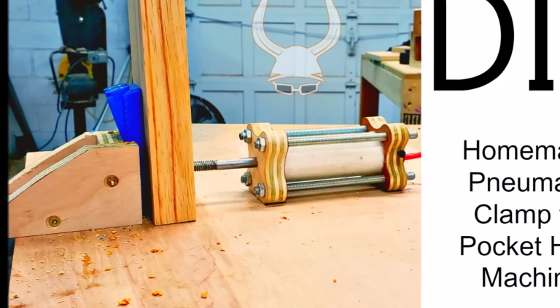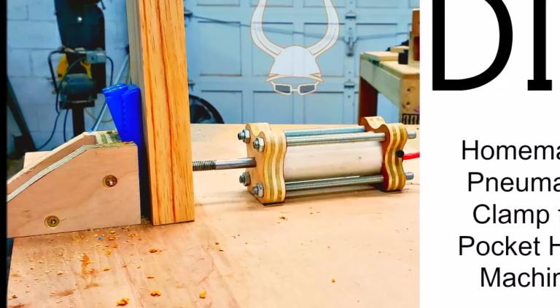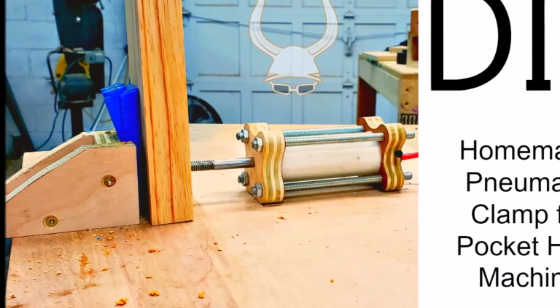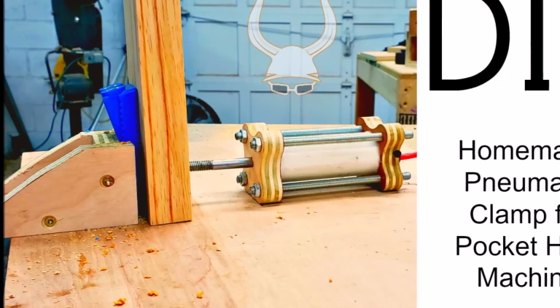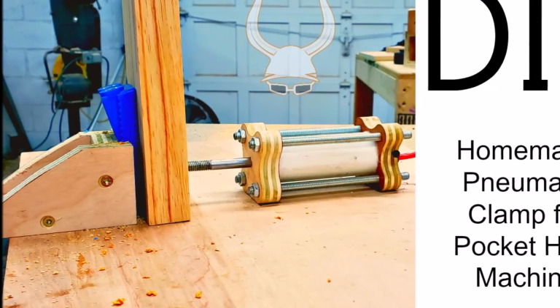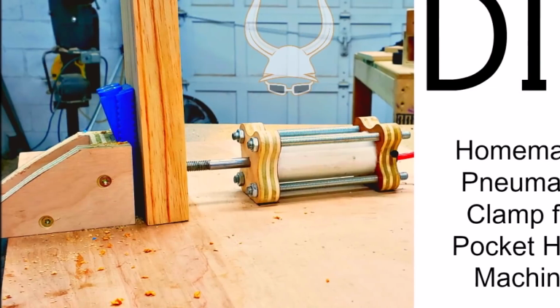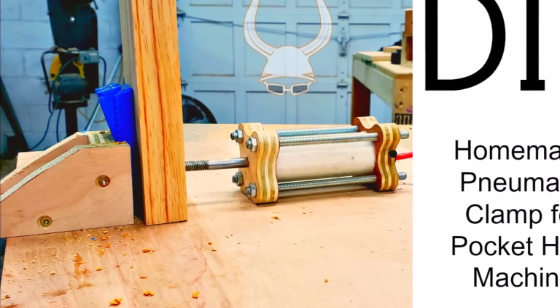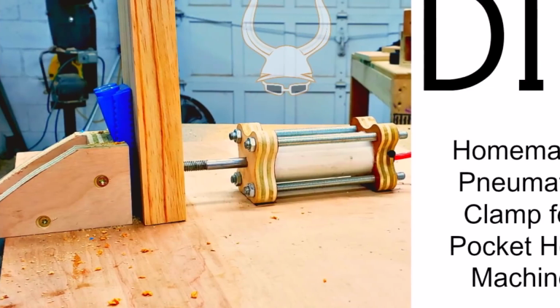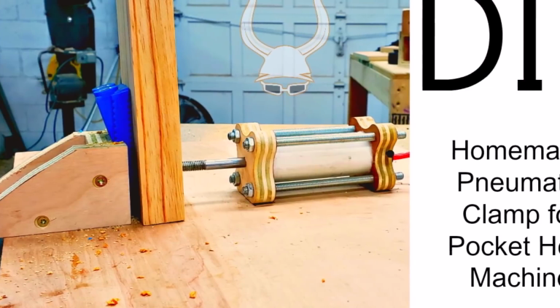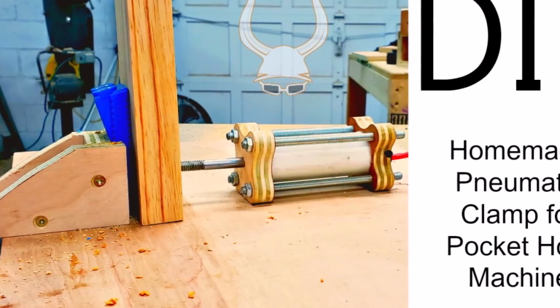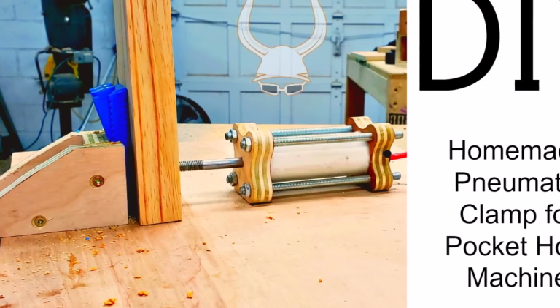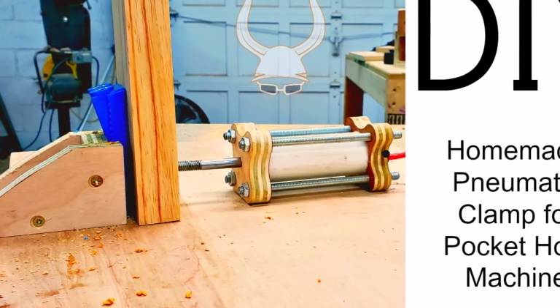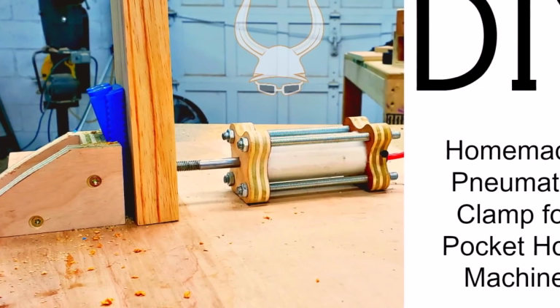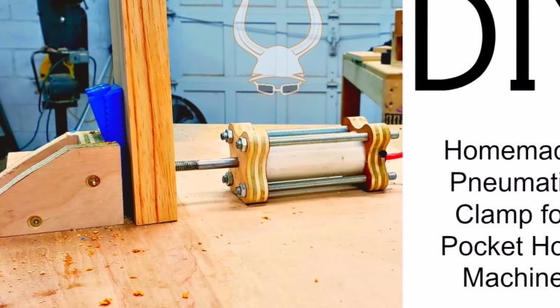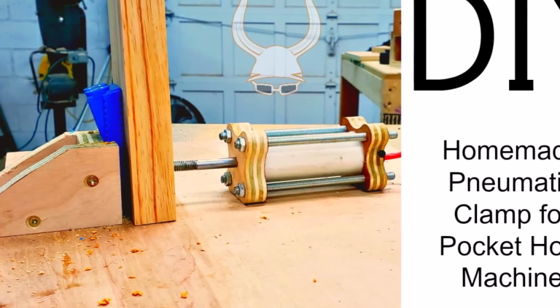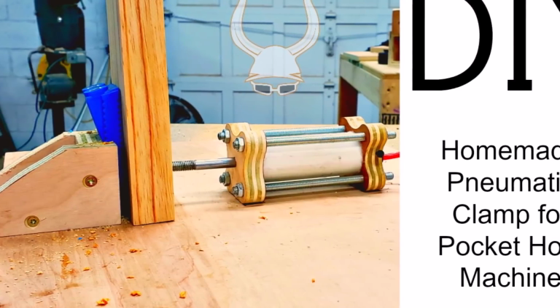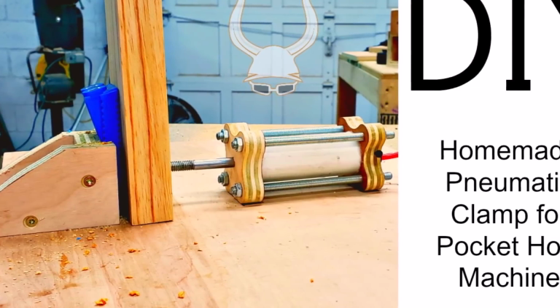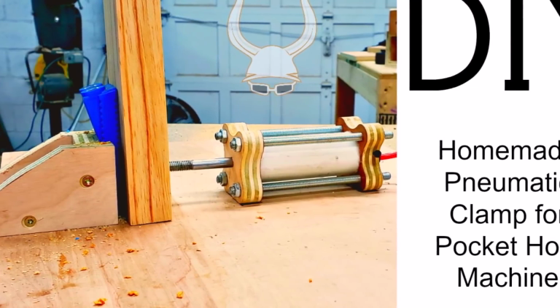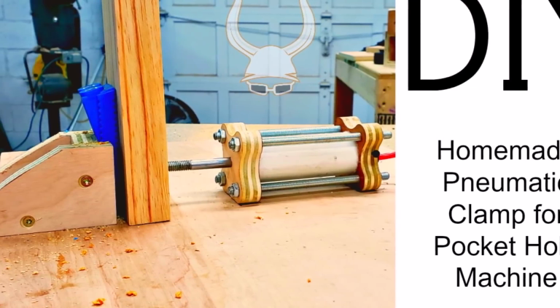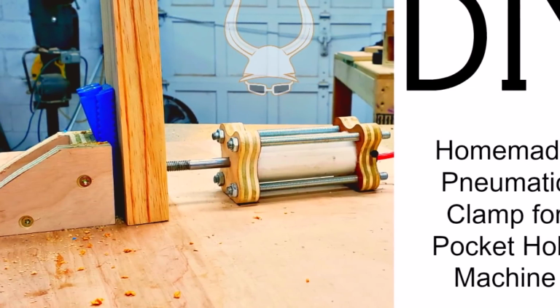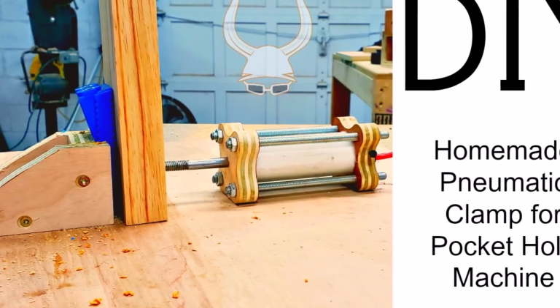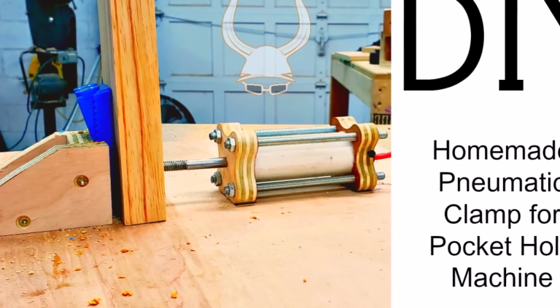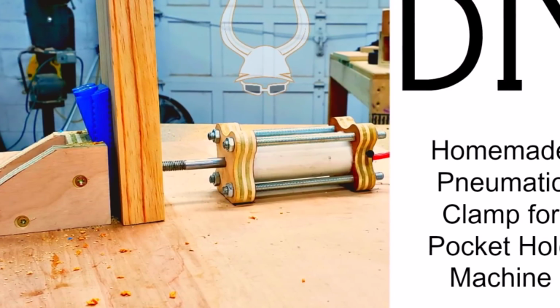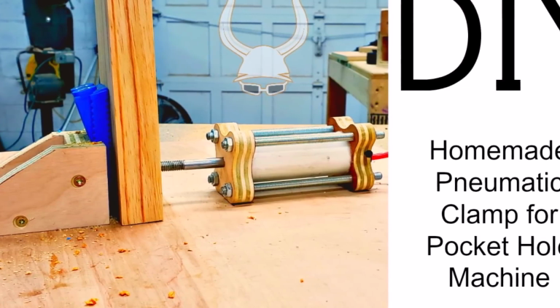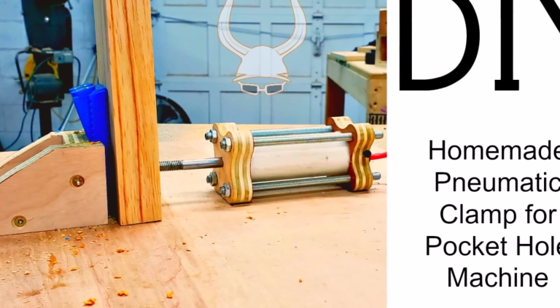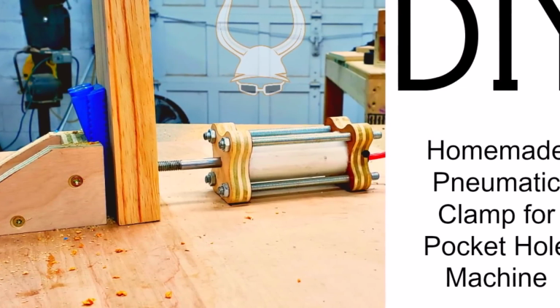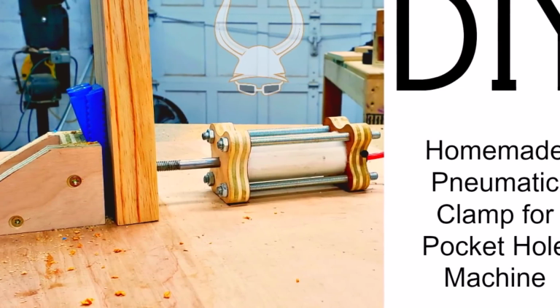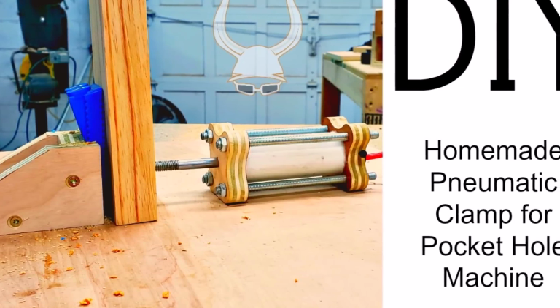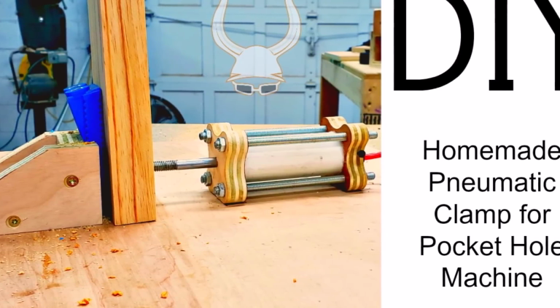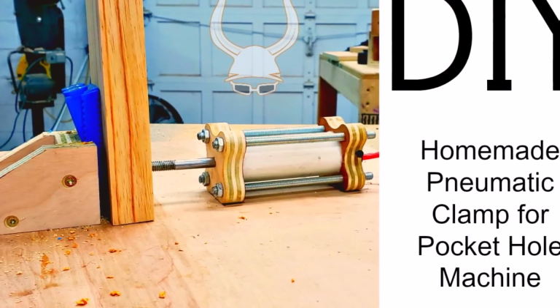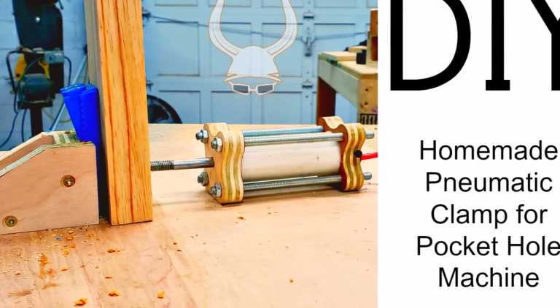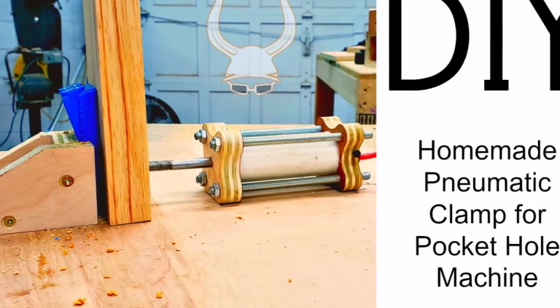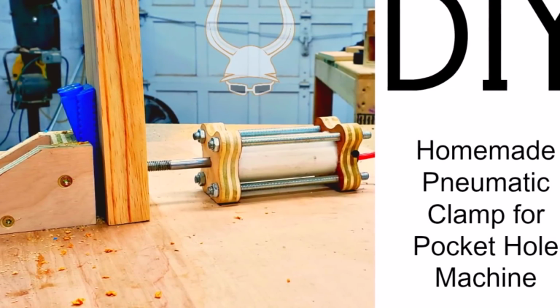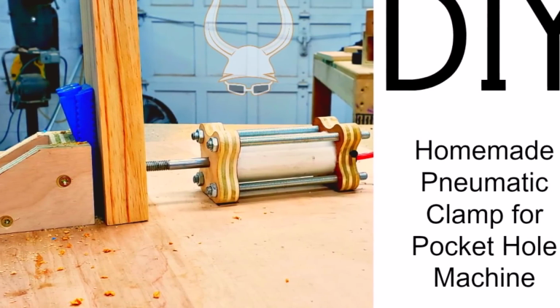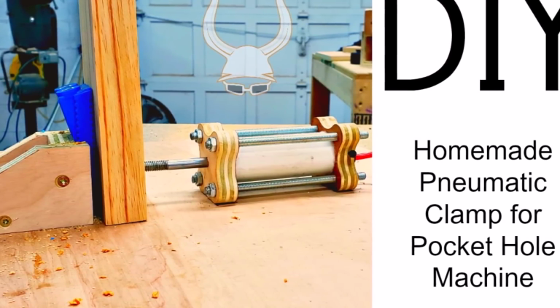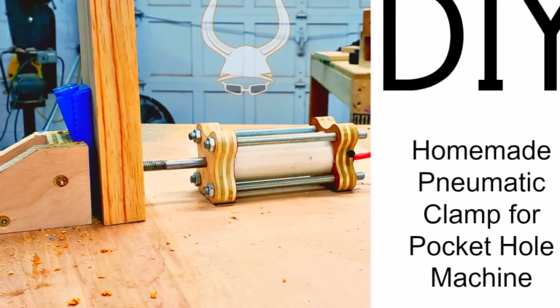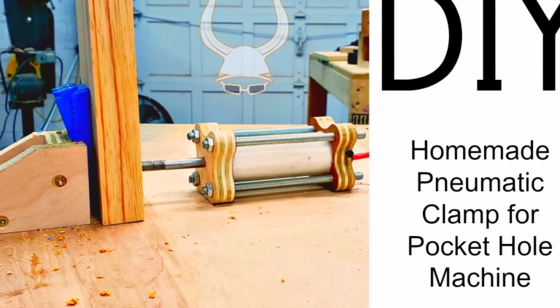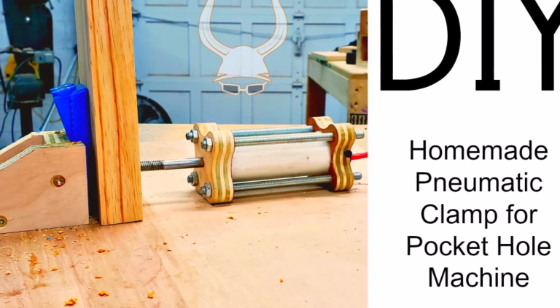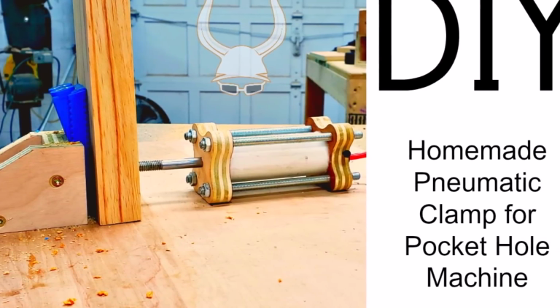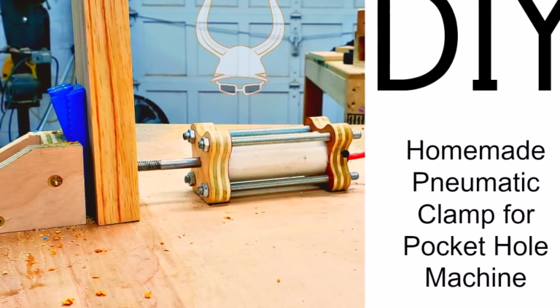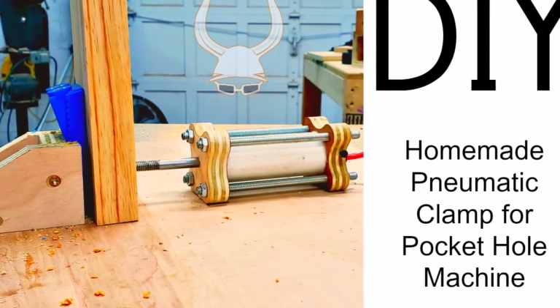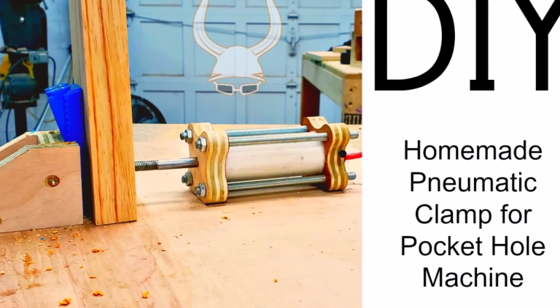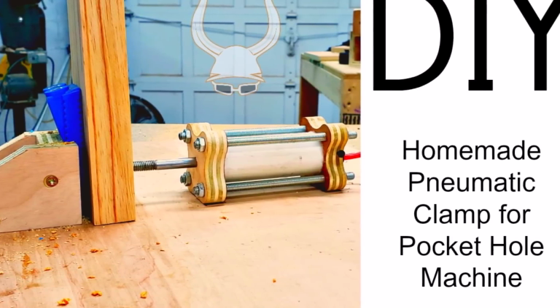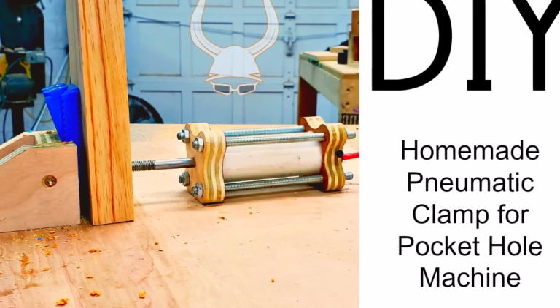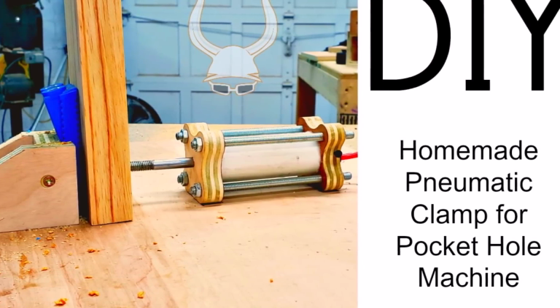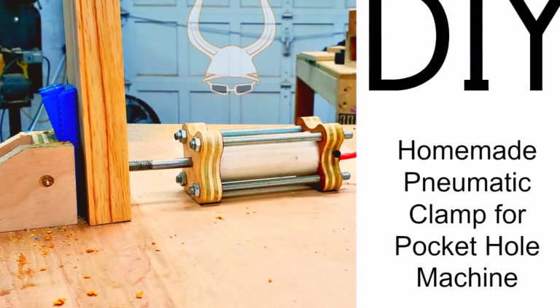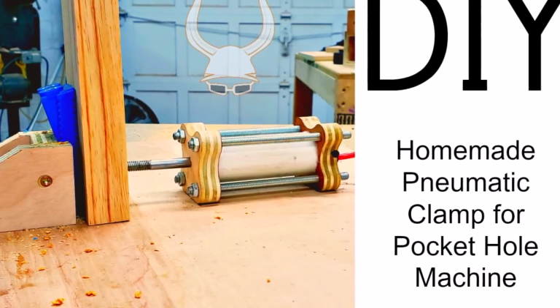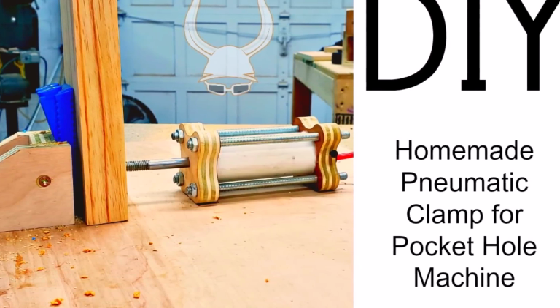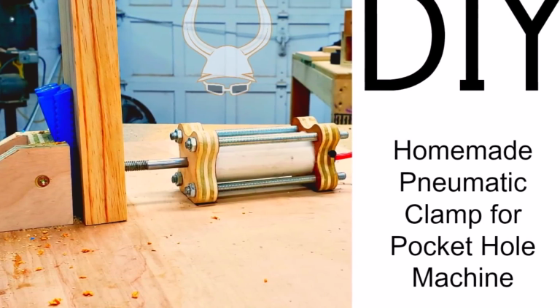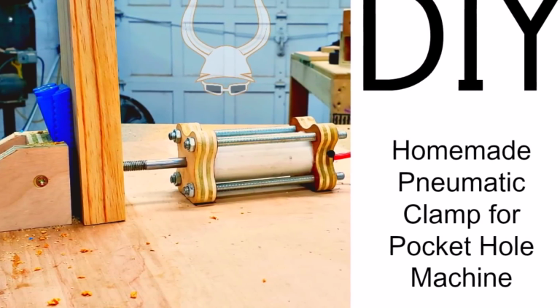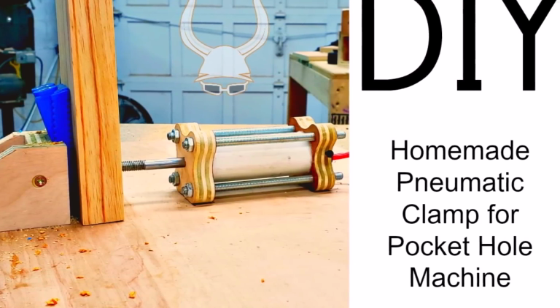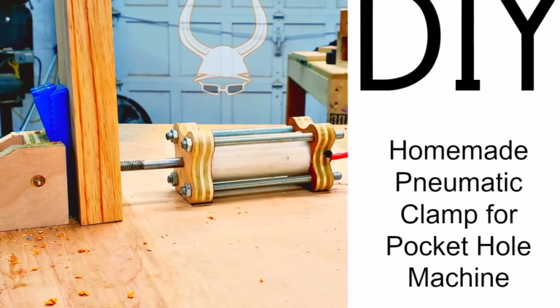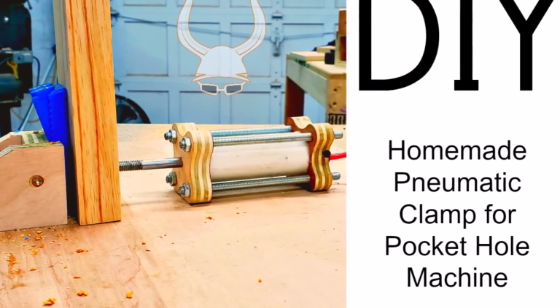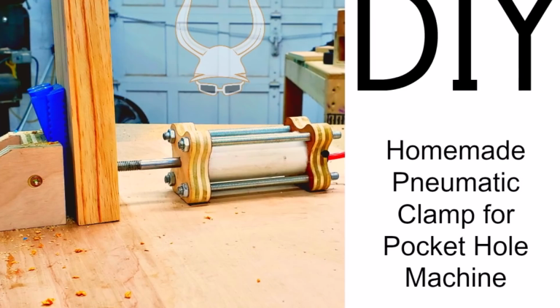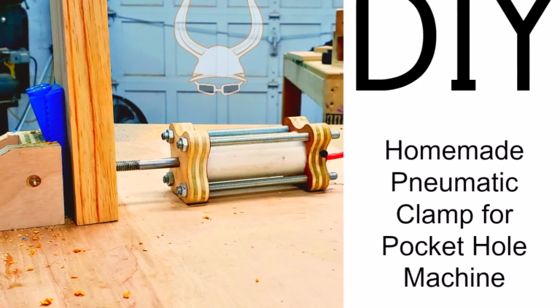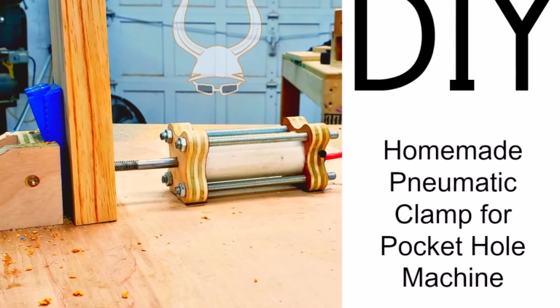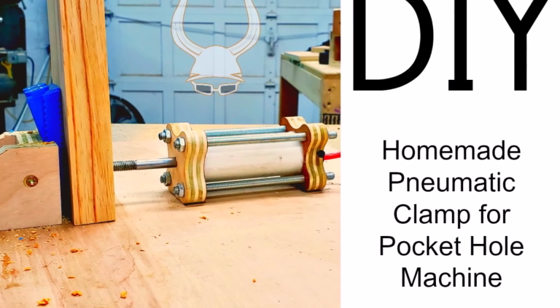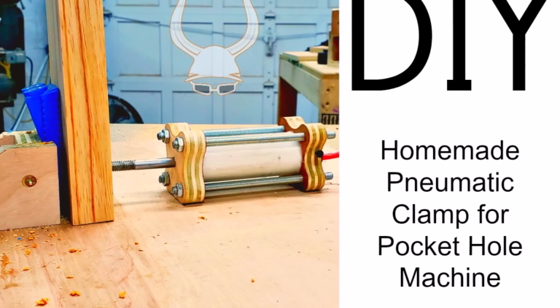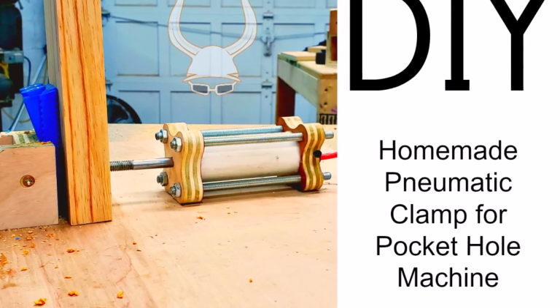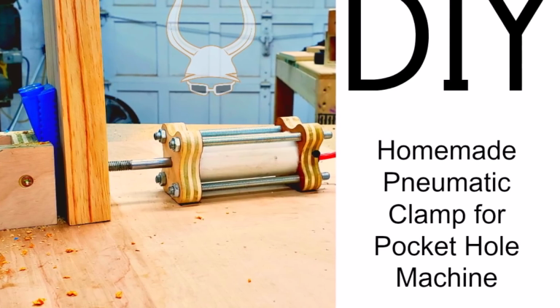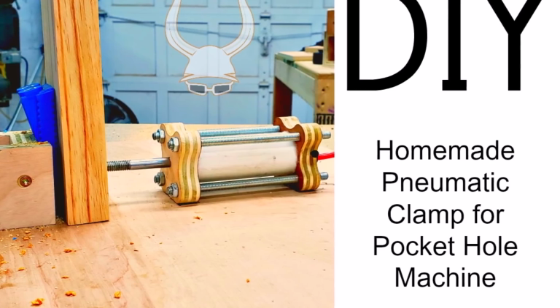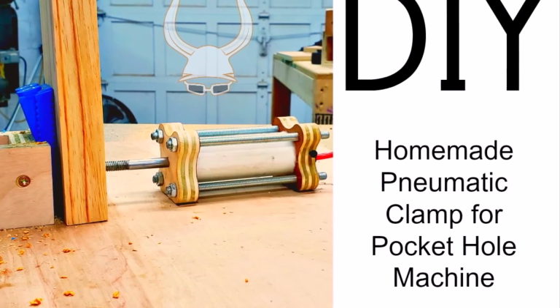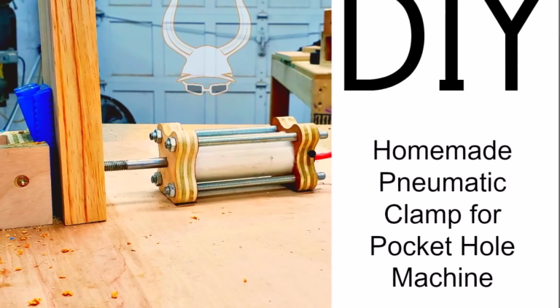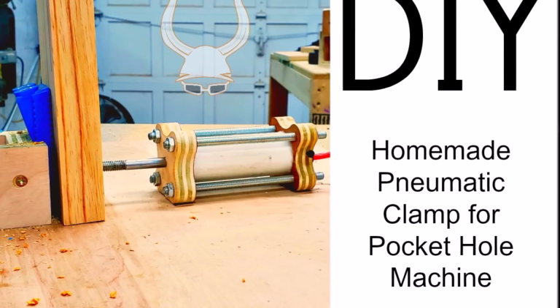Today I'm going to make a homemade pneumatic cylinder out of PVC and use it to operate our pocket hole gate.